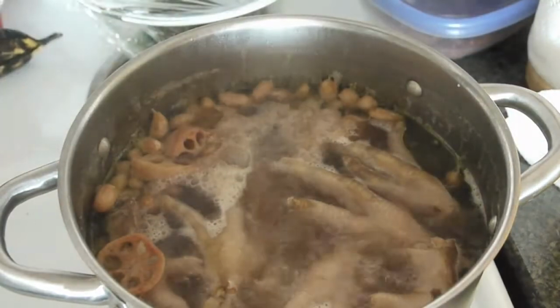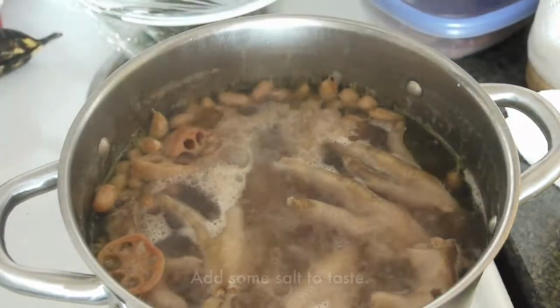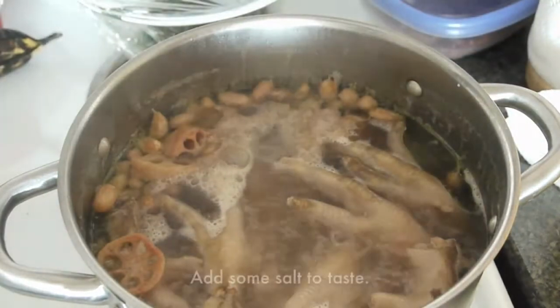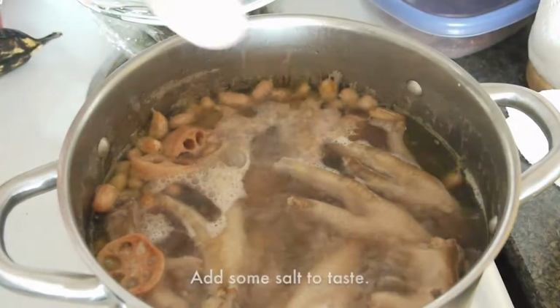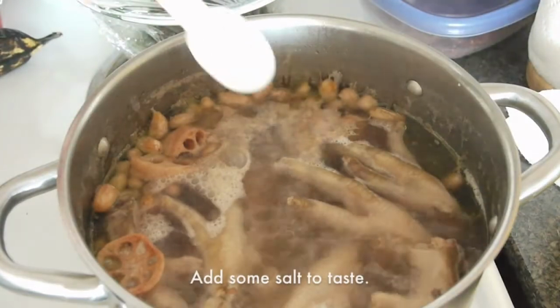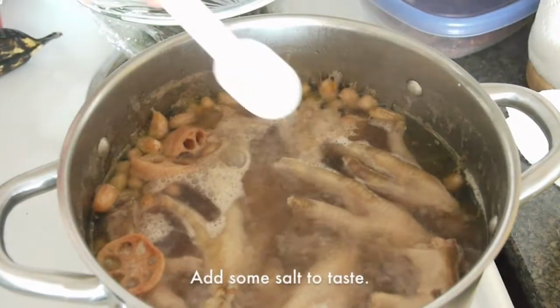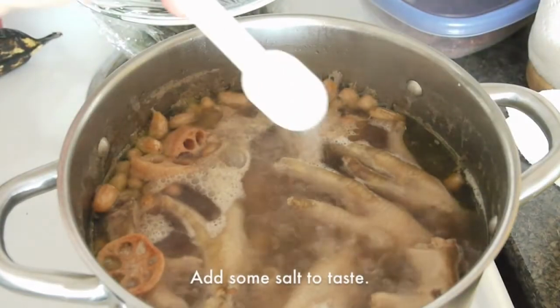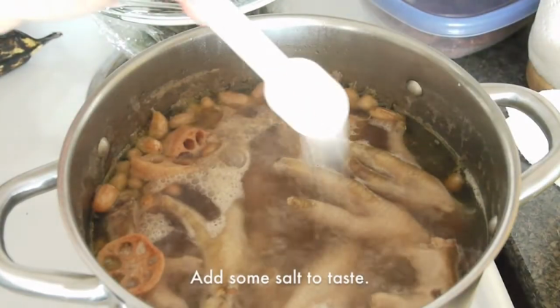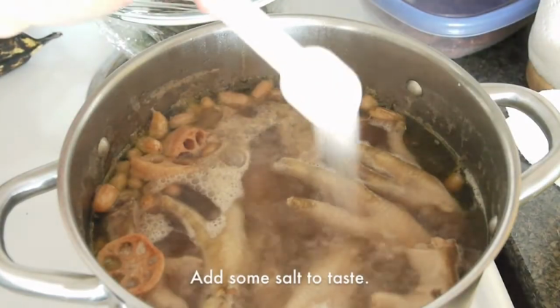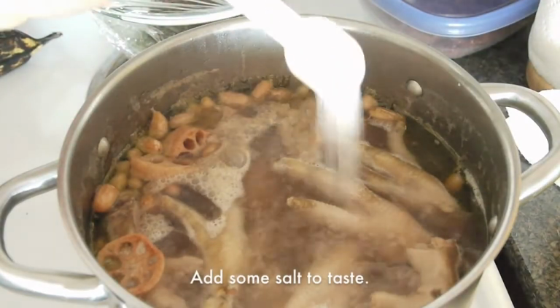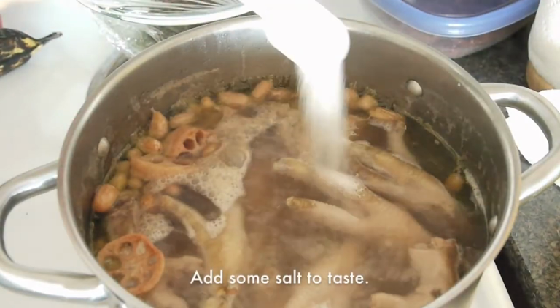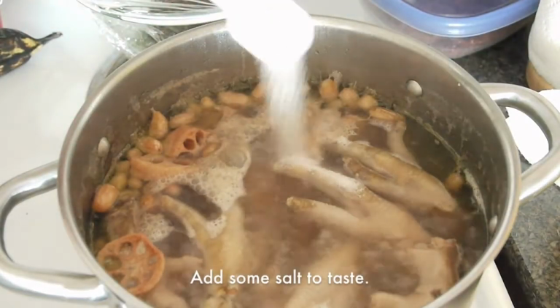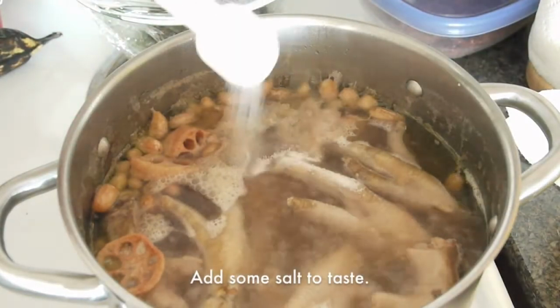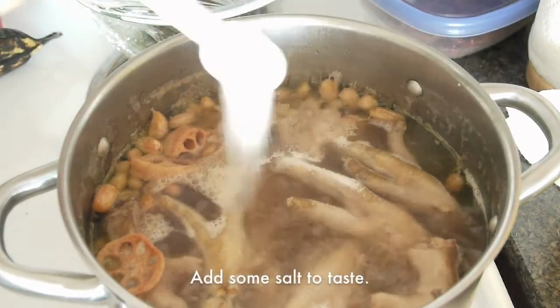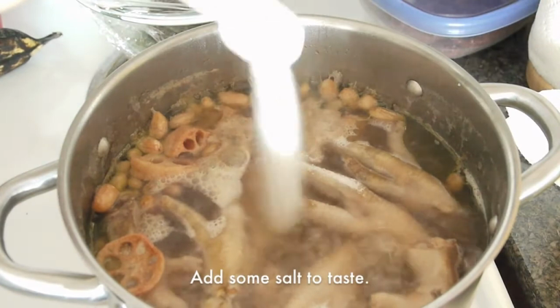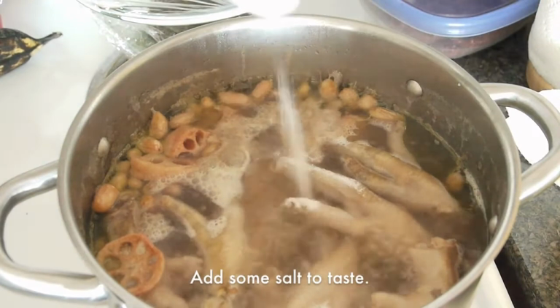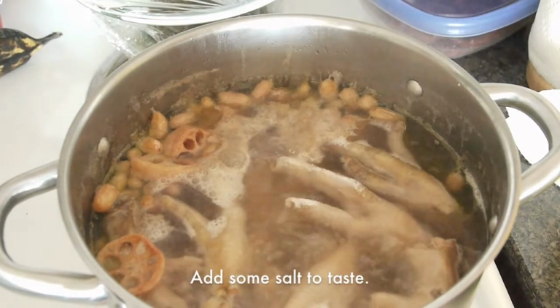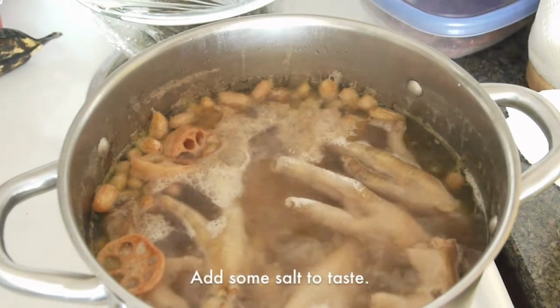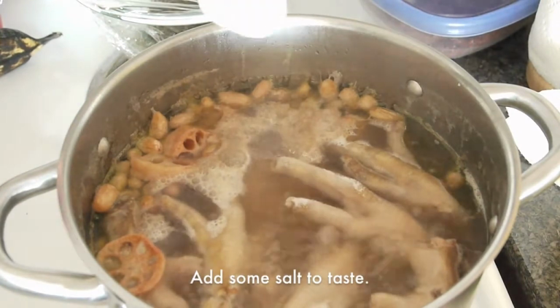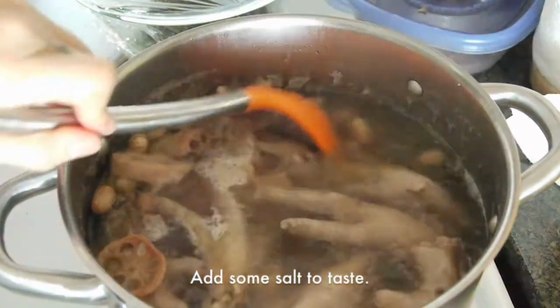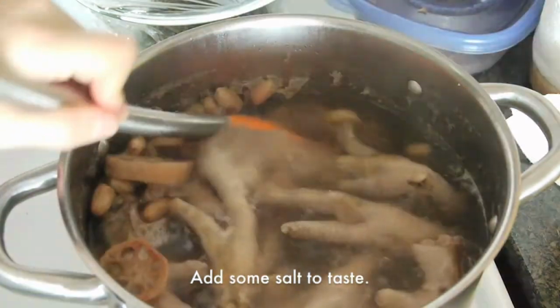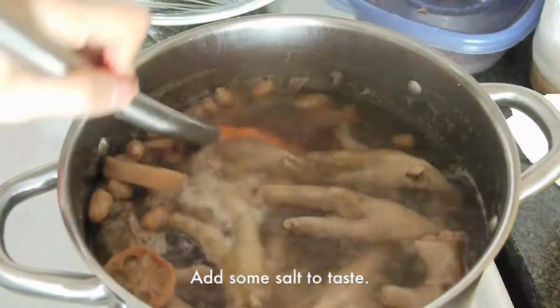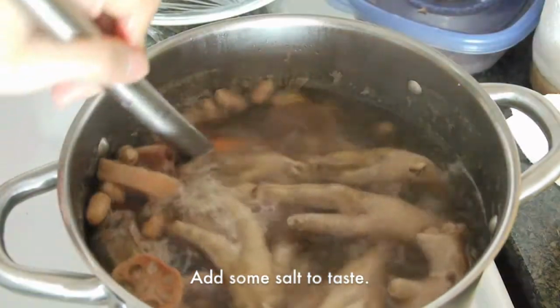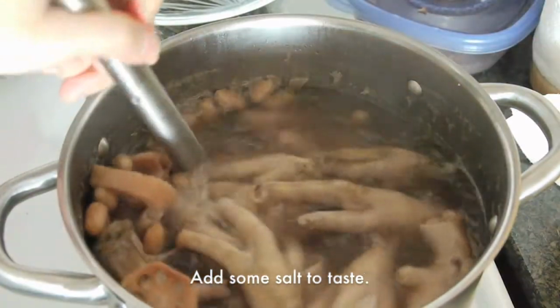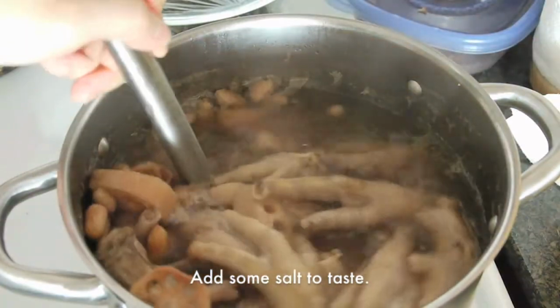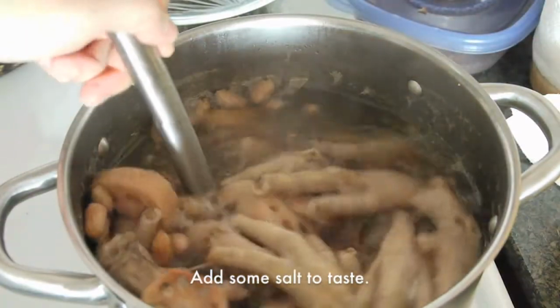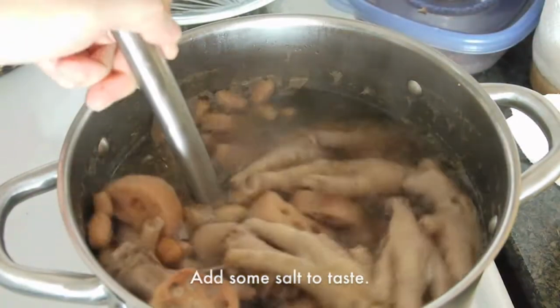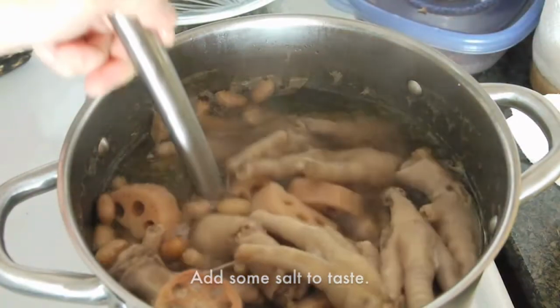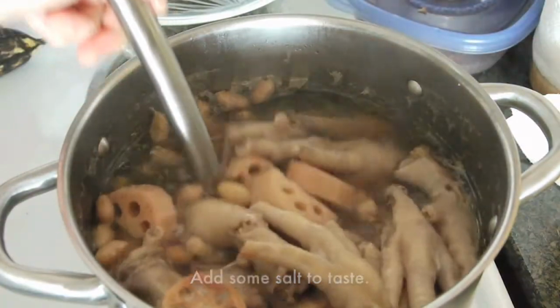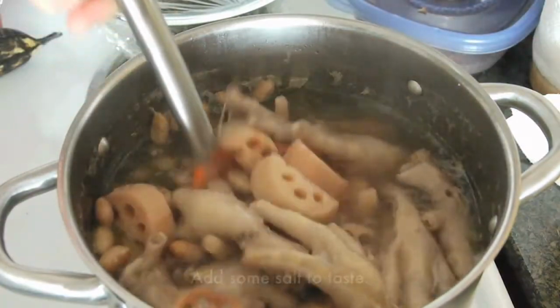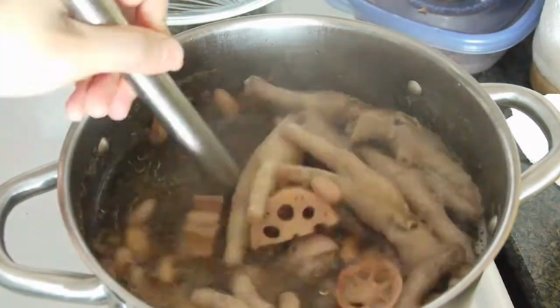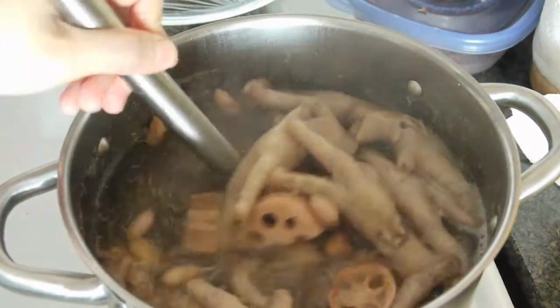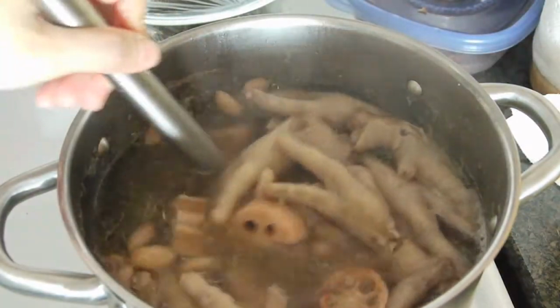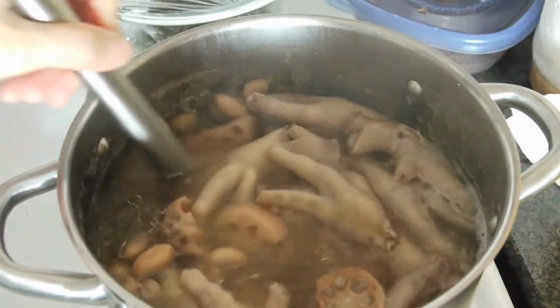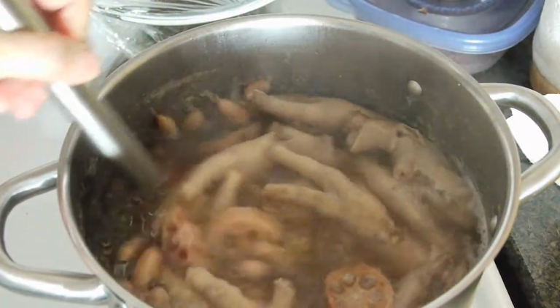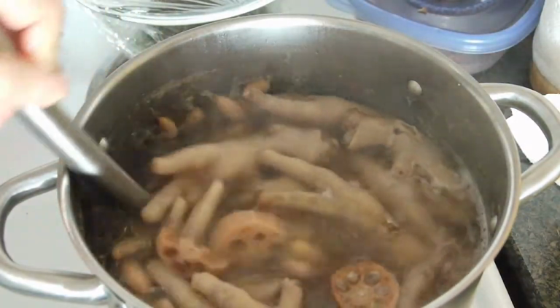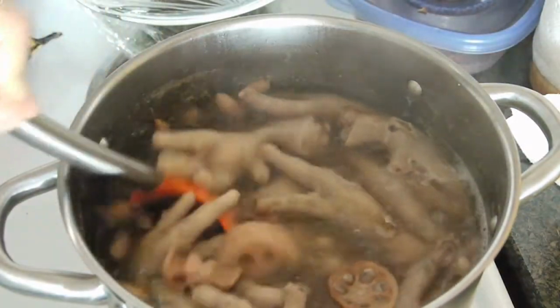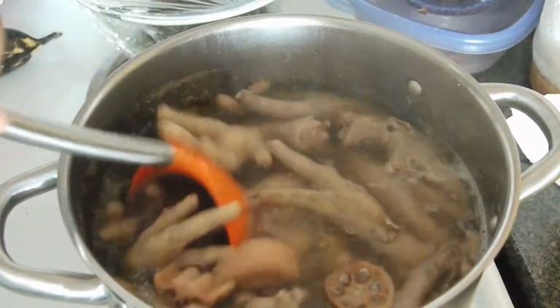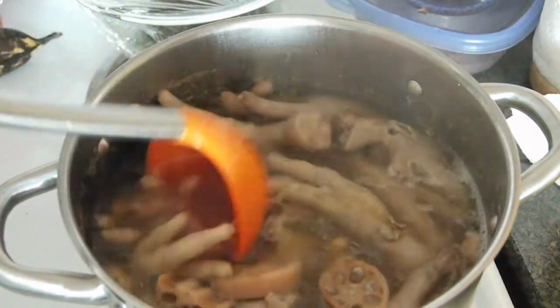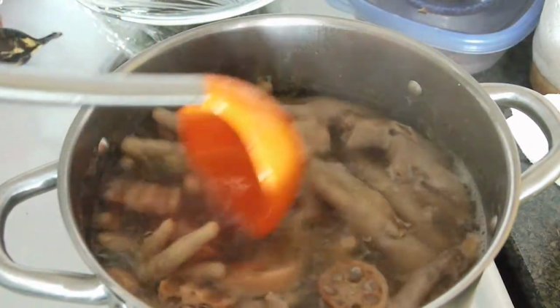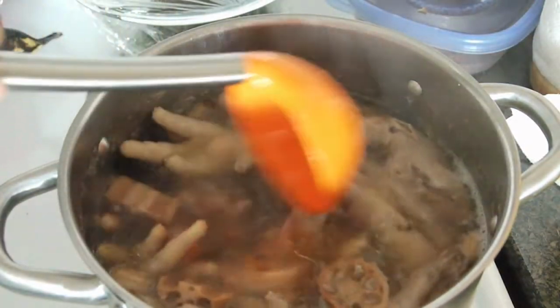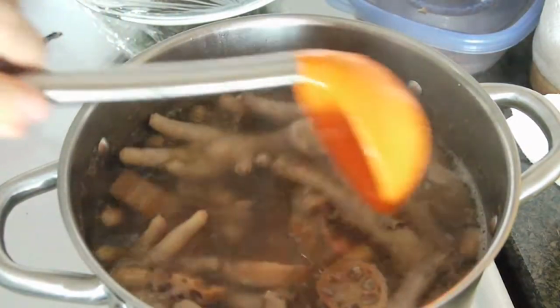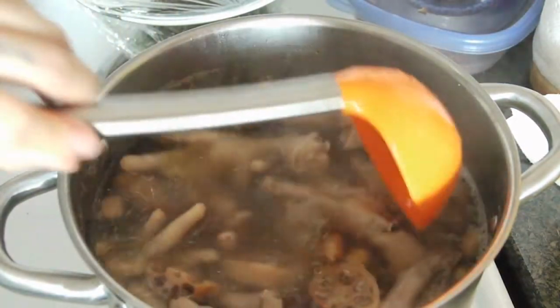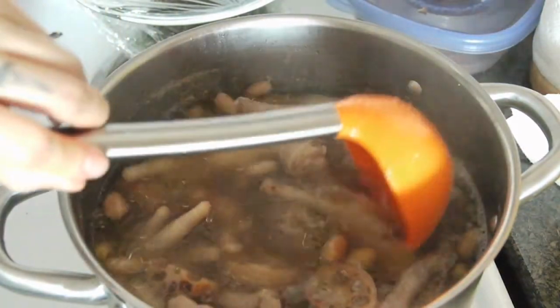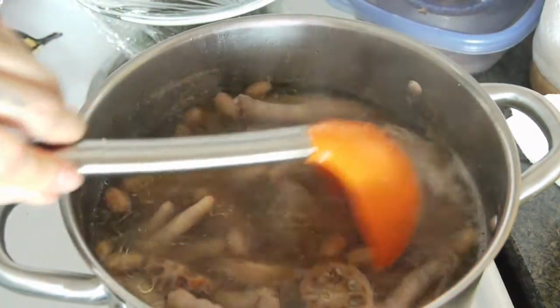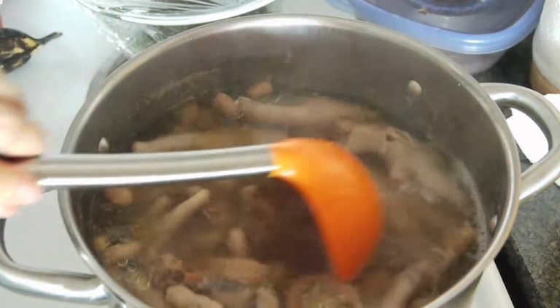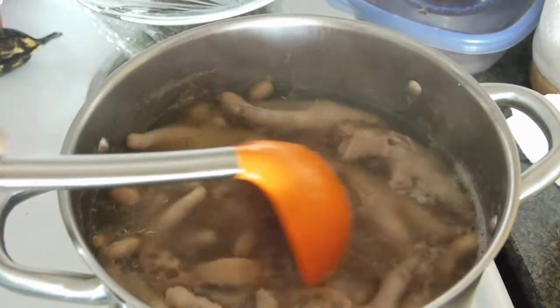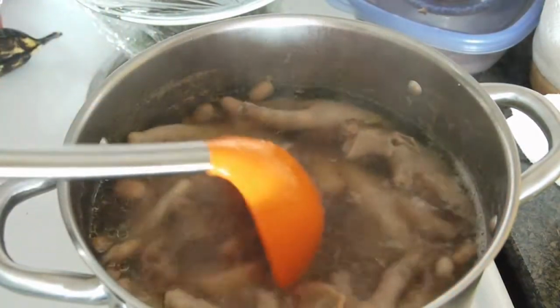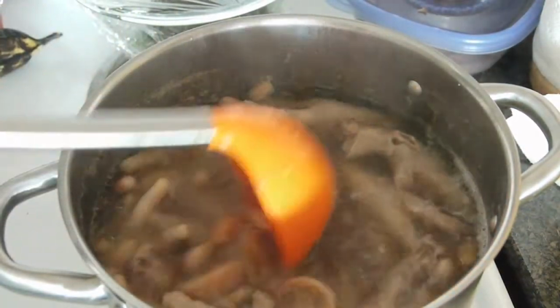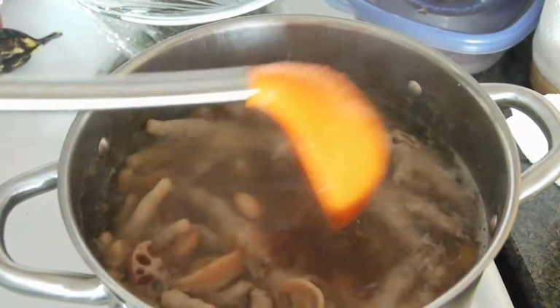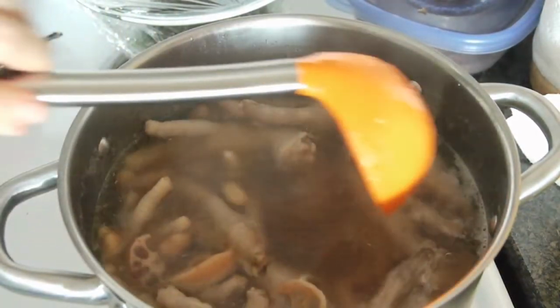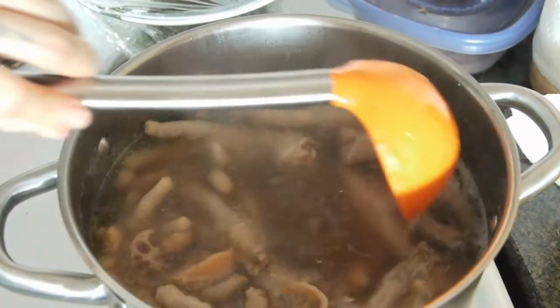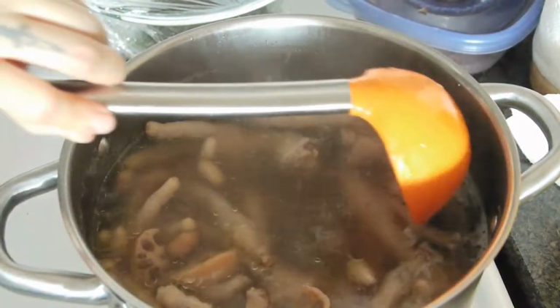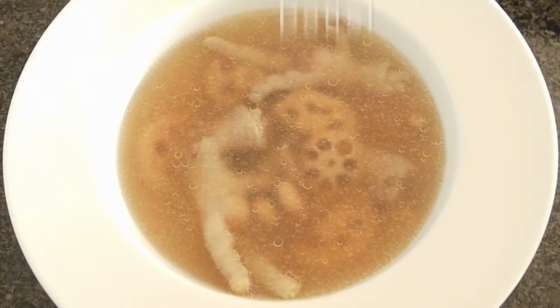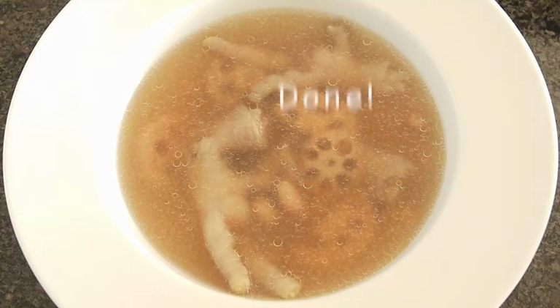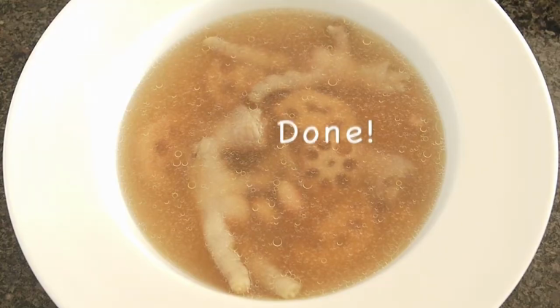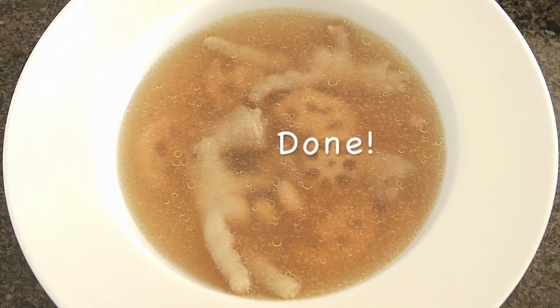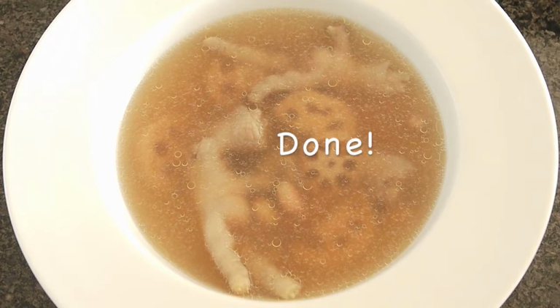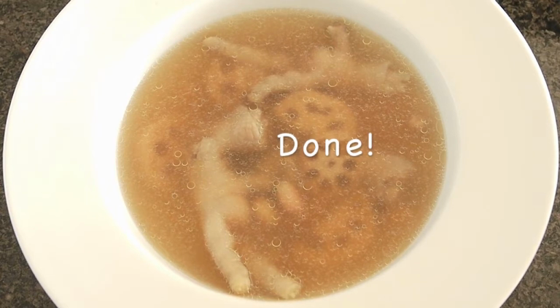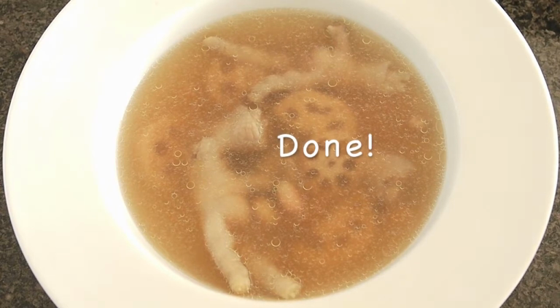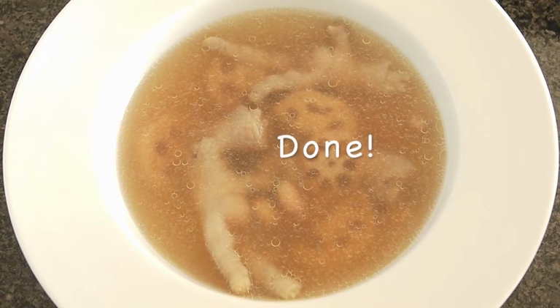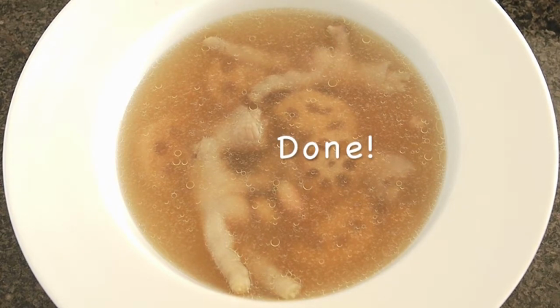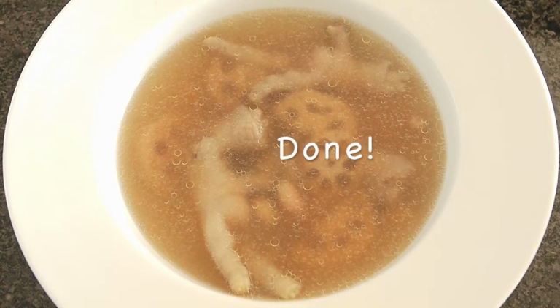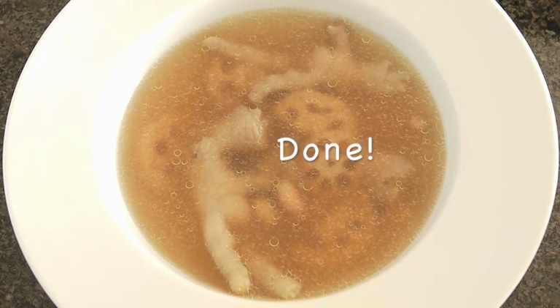Add some salt to taste, and the soup is done.